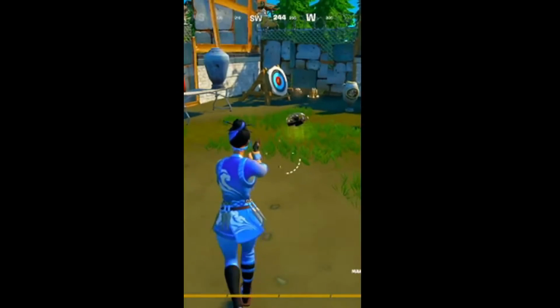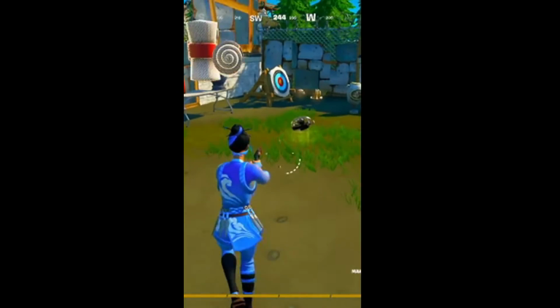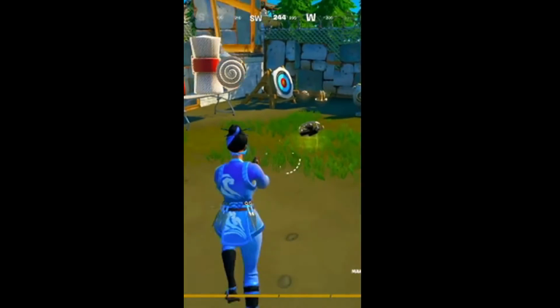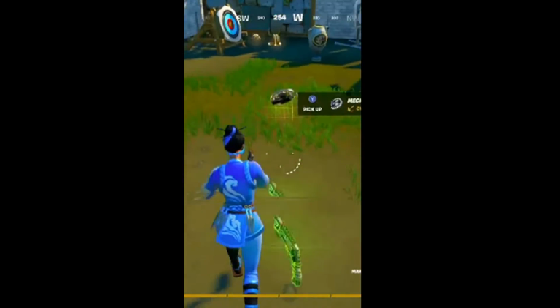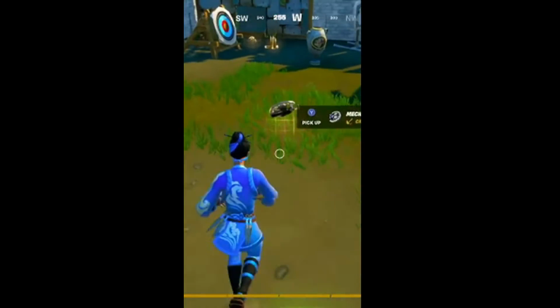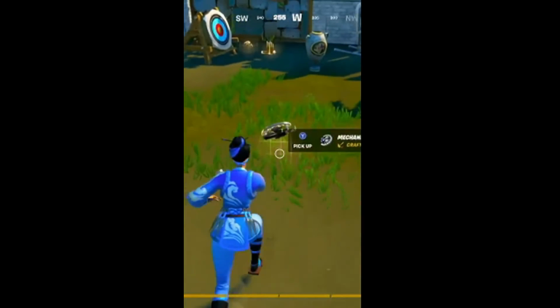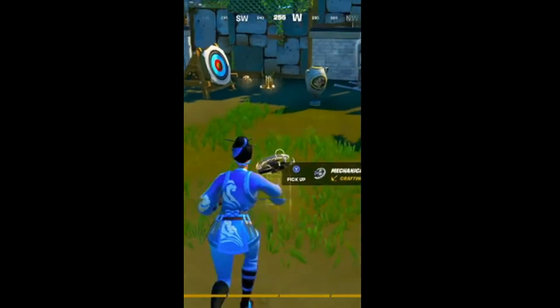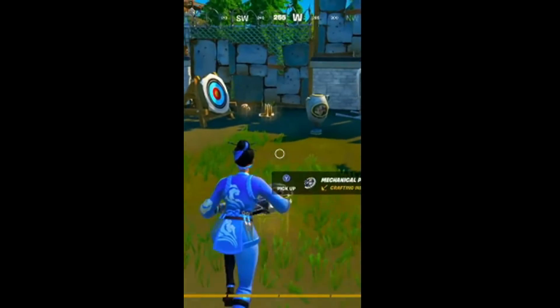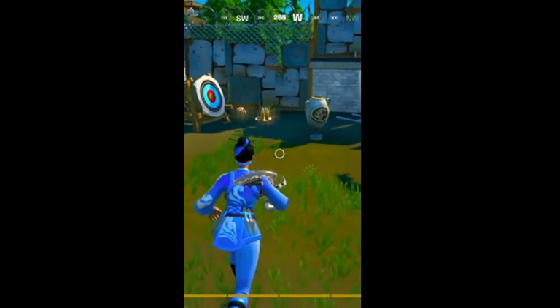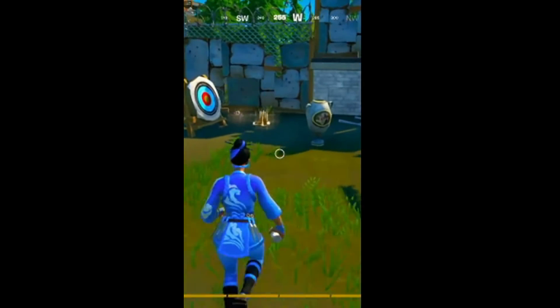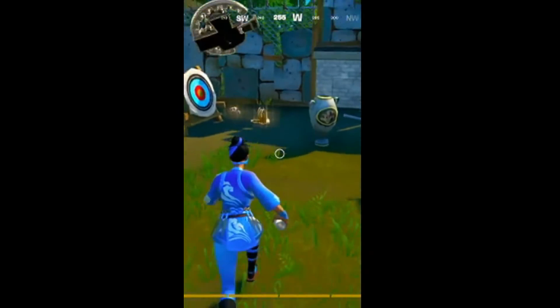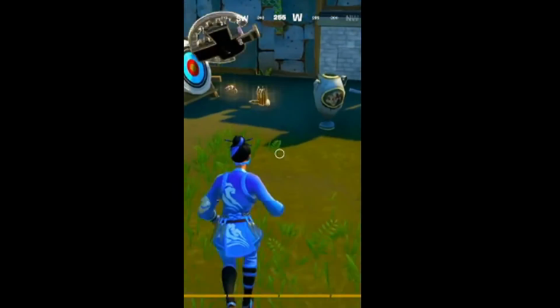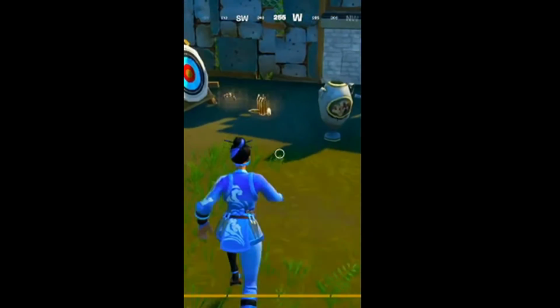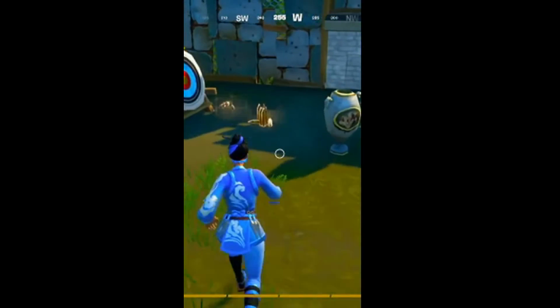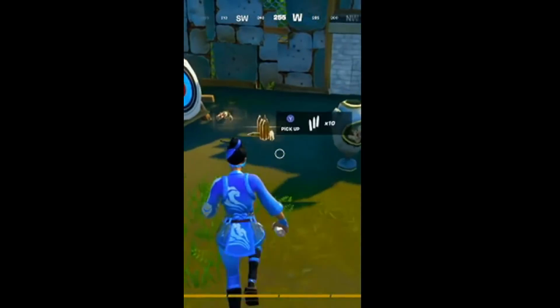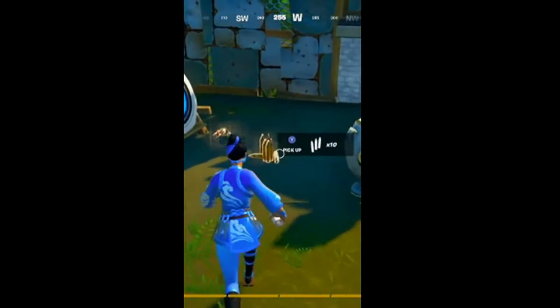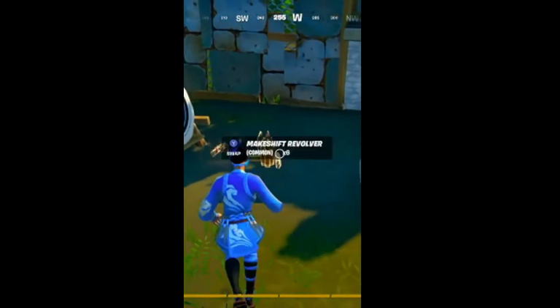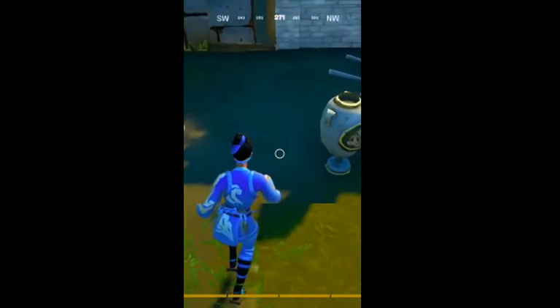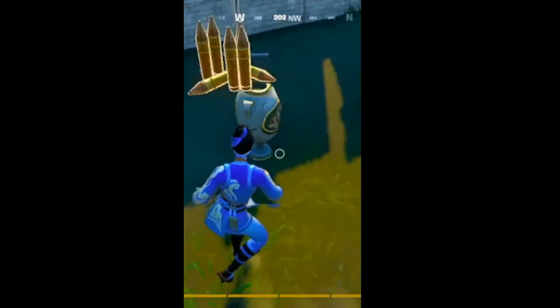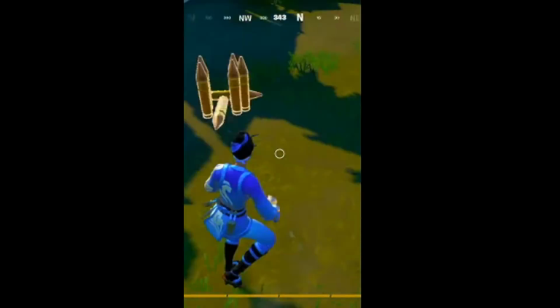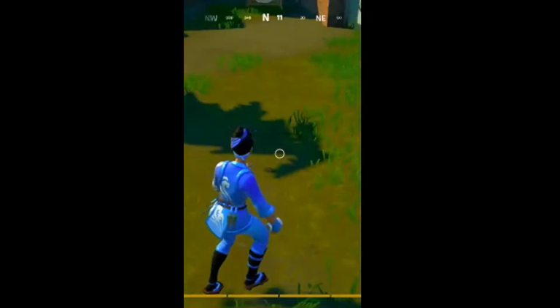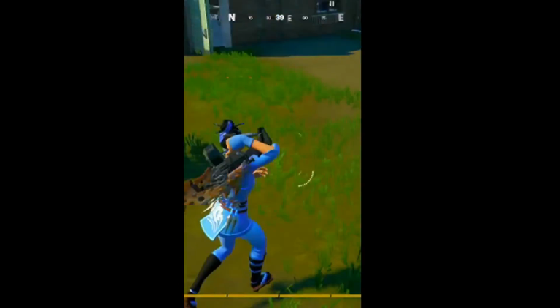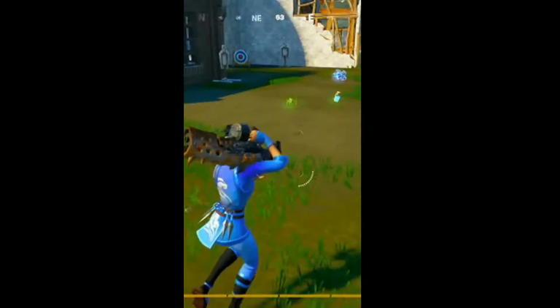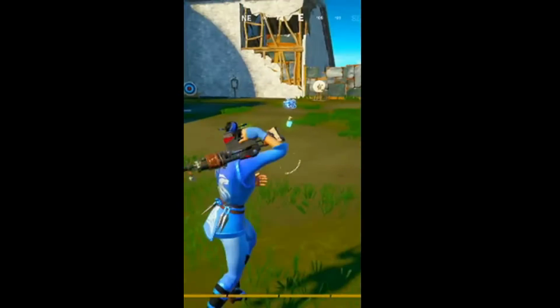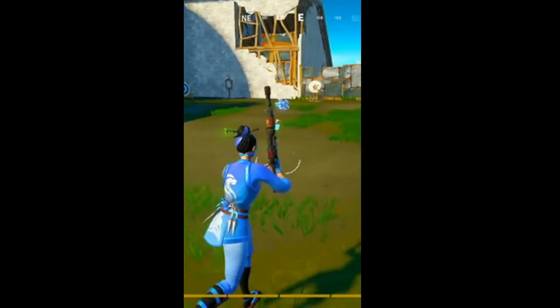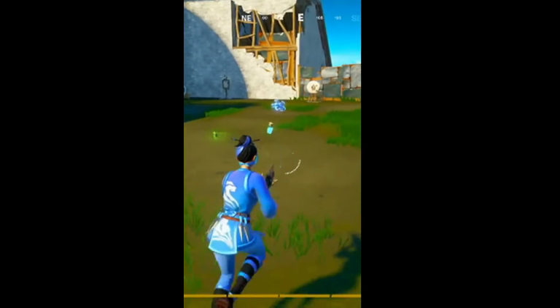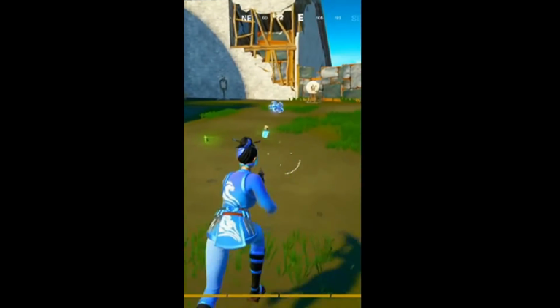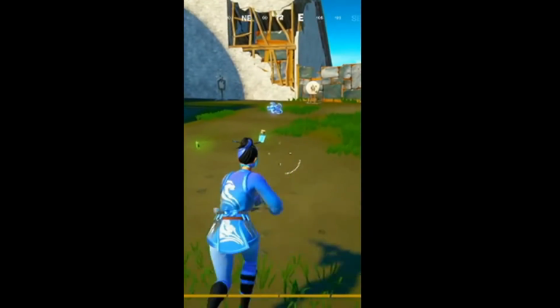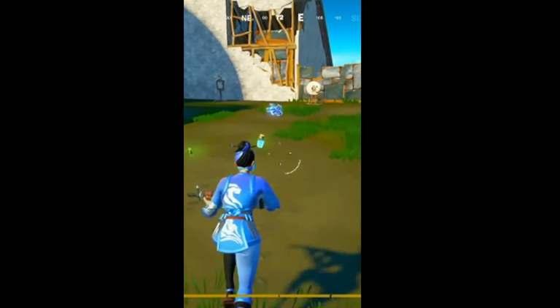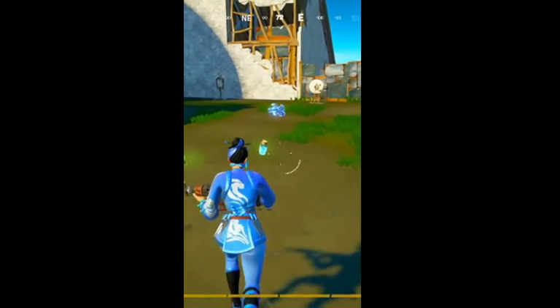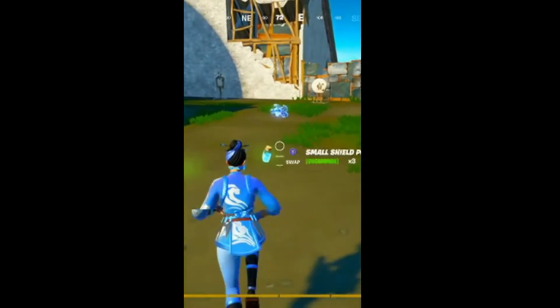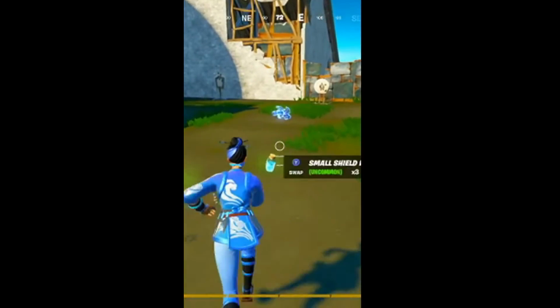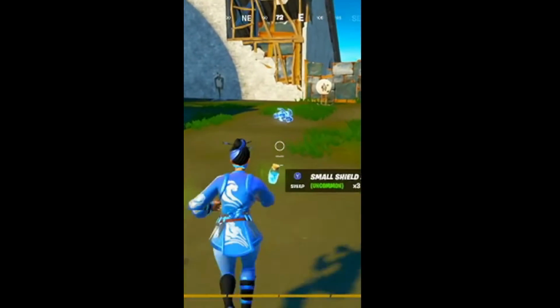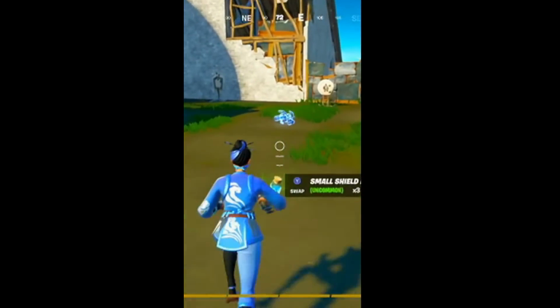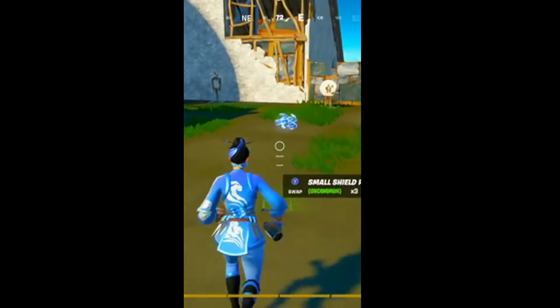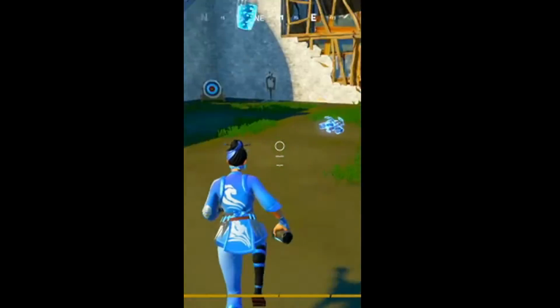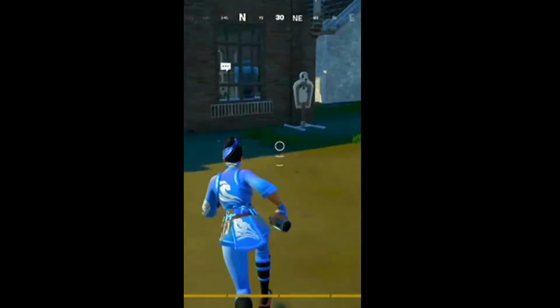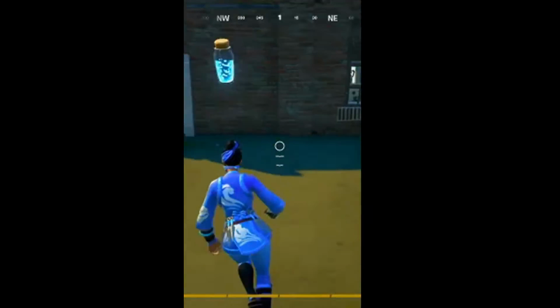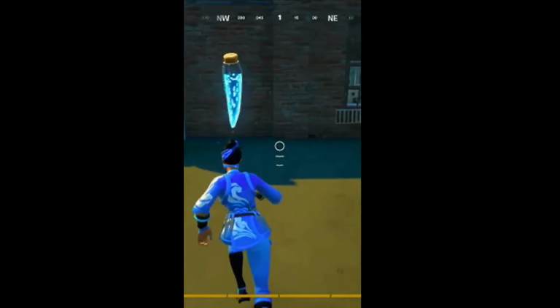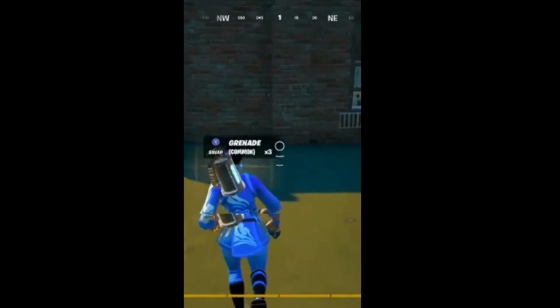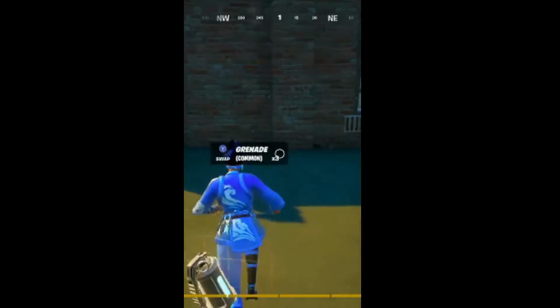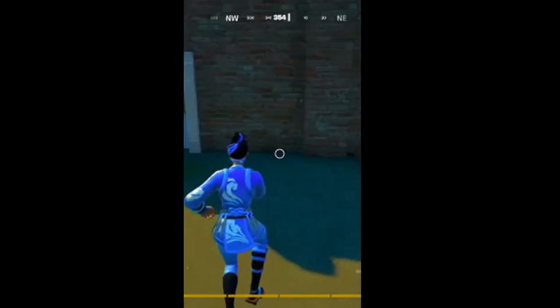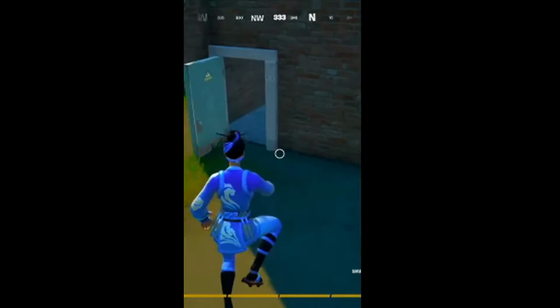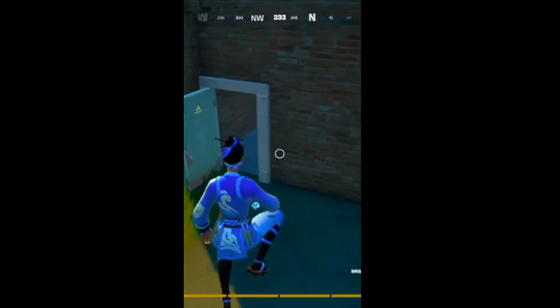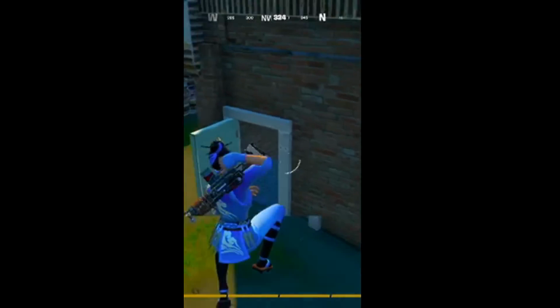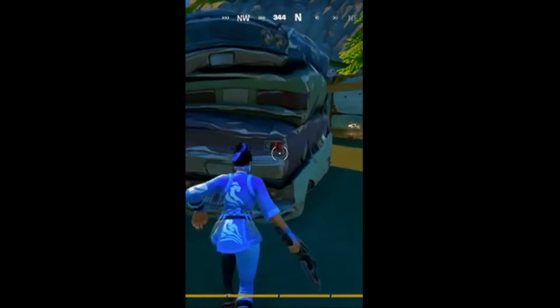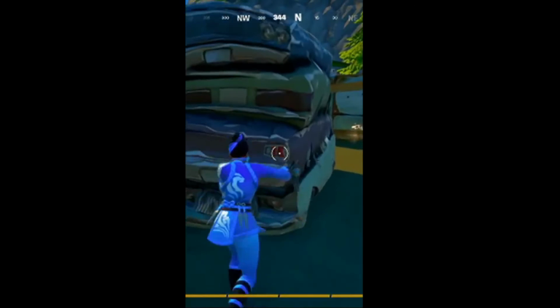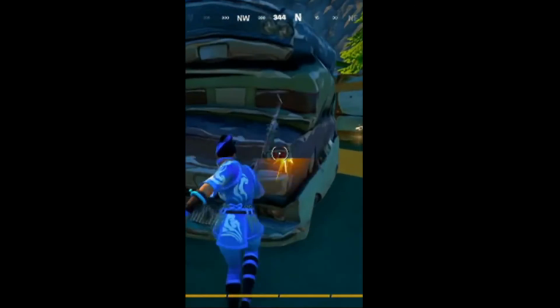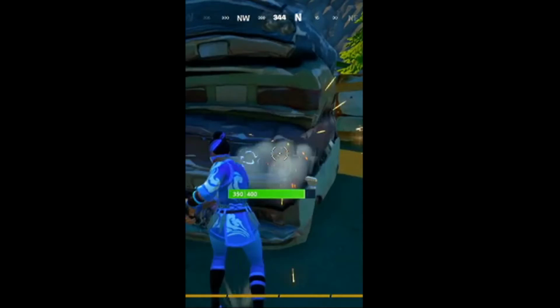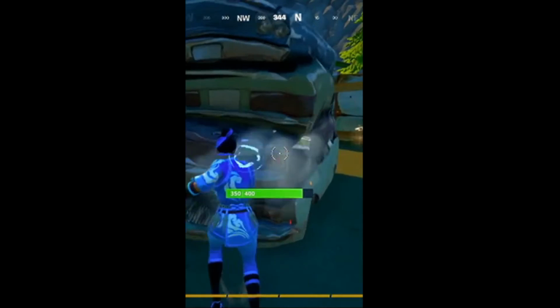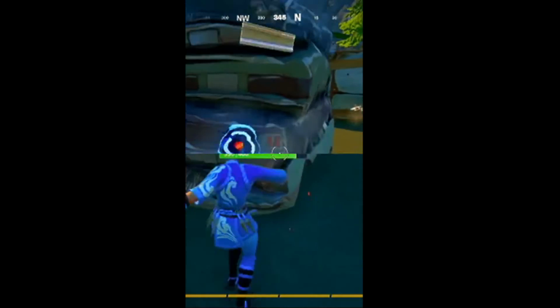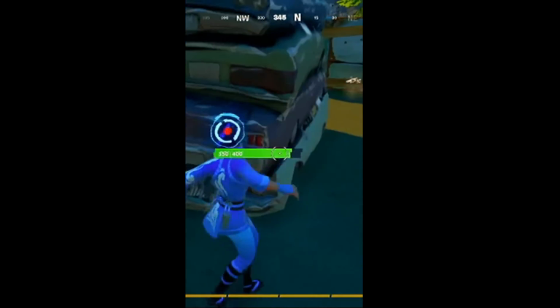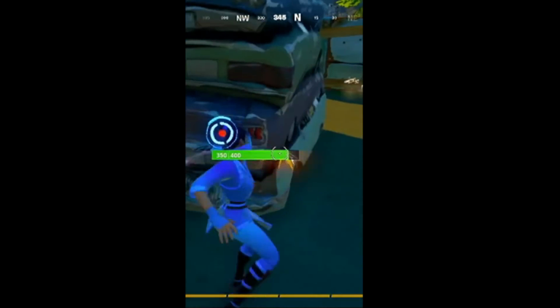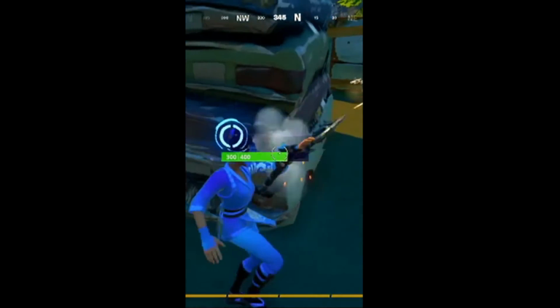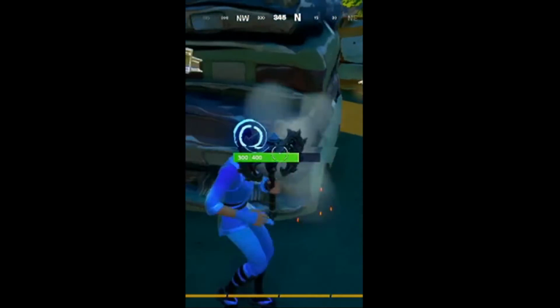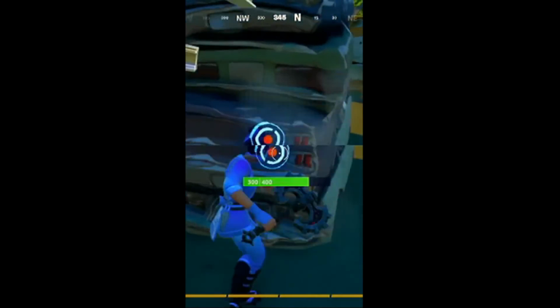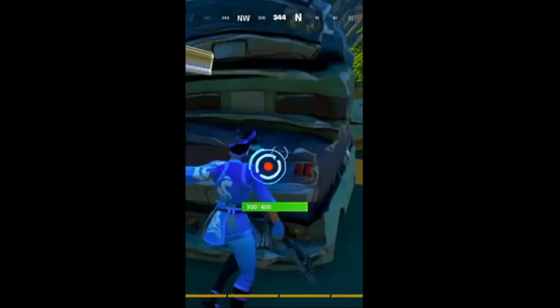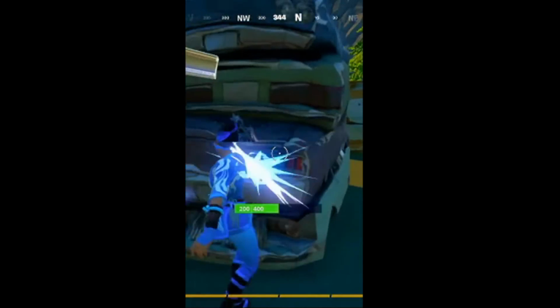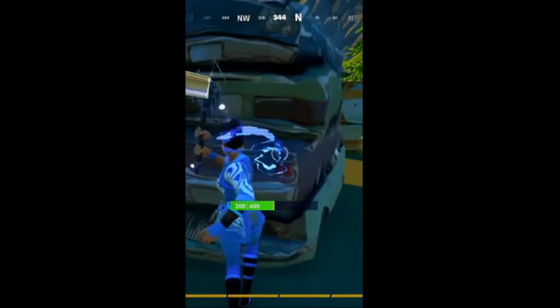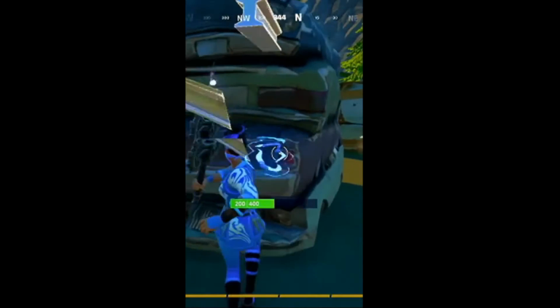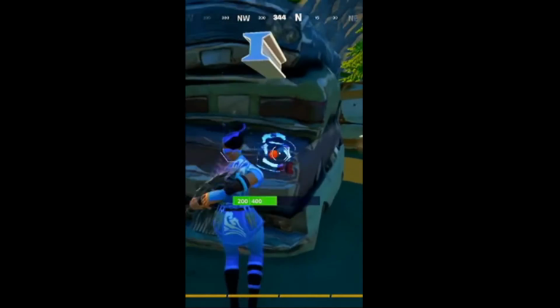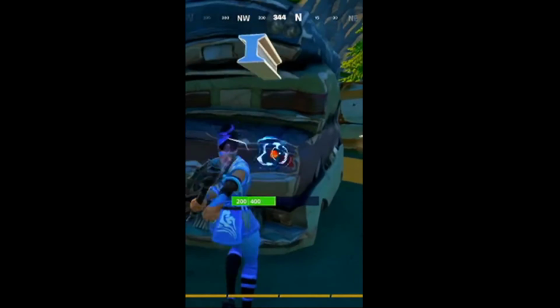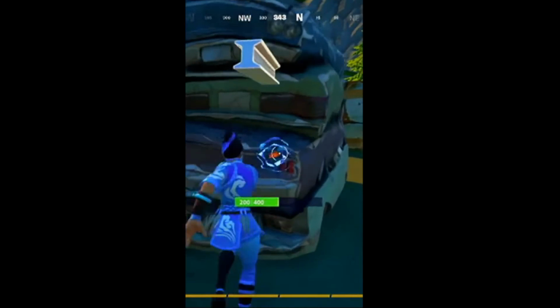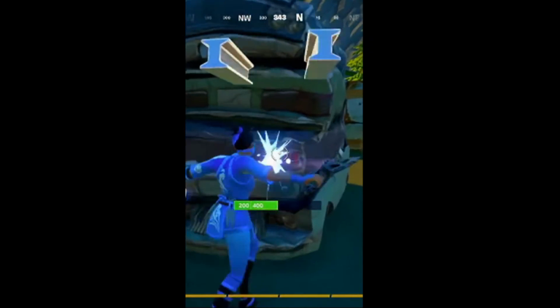But you guys probably want a spaz since they nerfed these things. So let's go quickly find a spaz. Dax barrels give you mechanical parts.